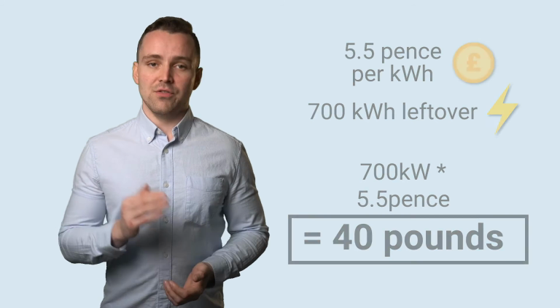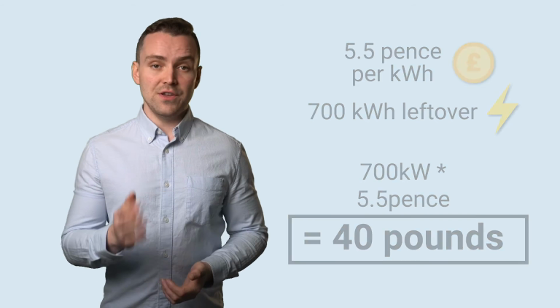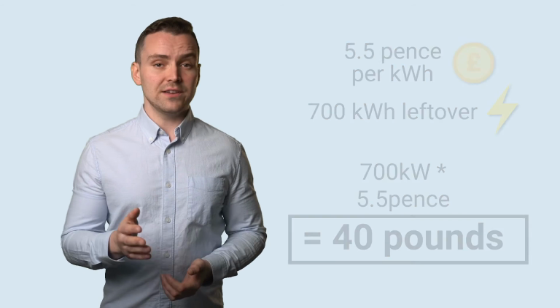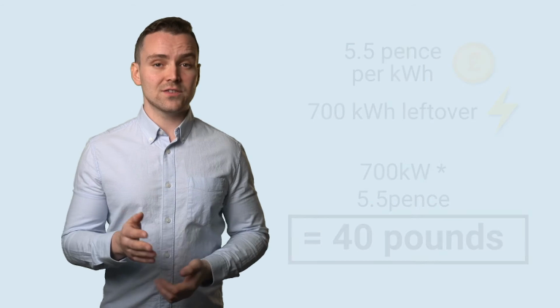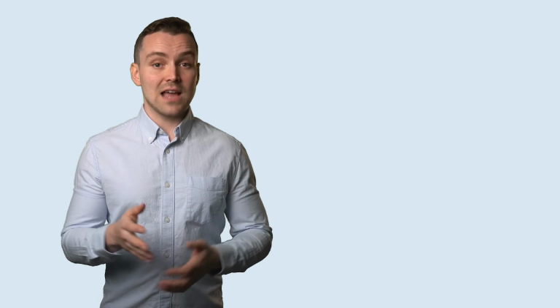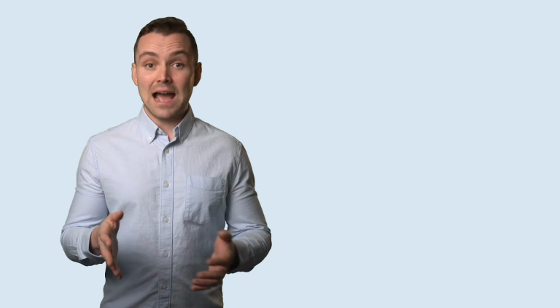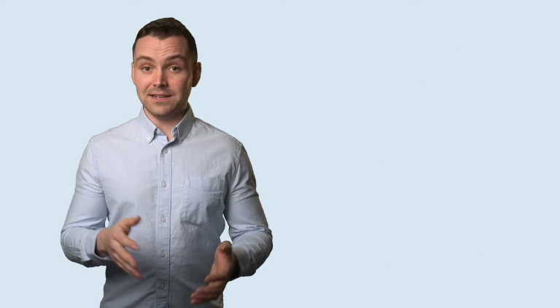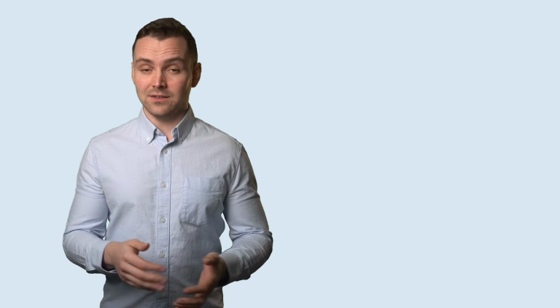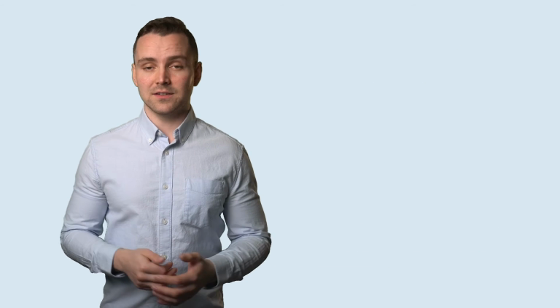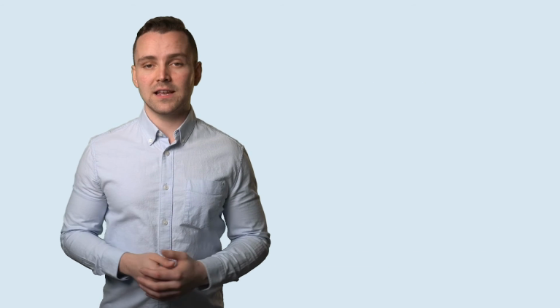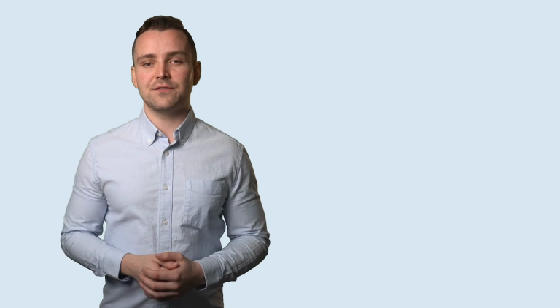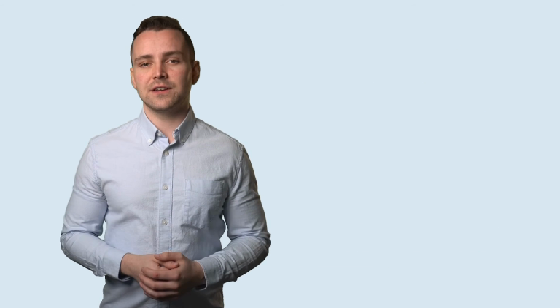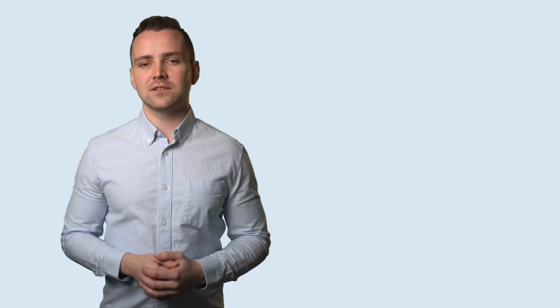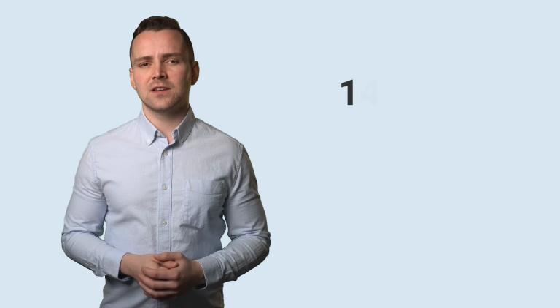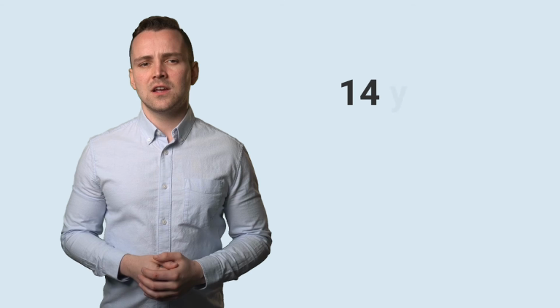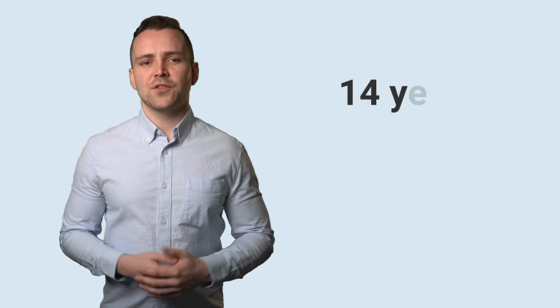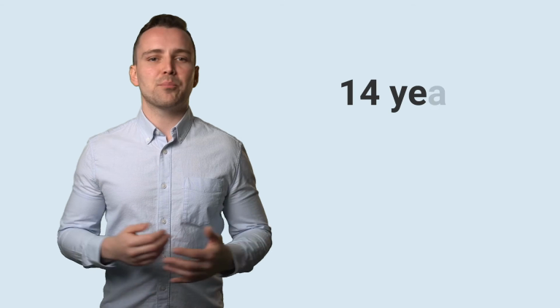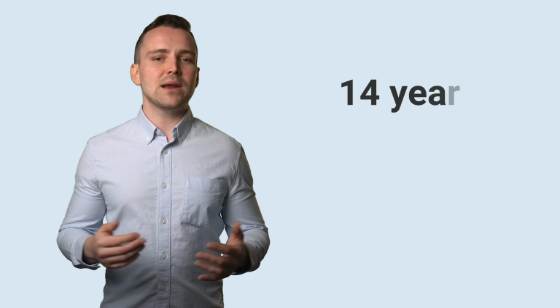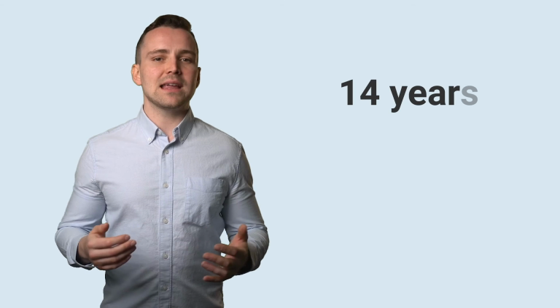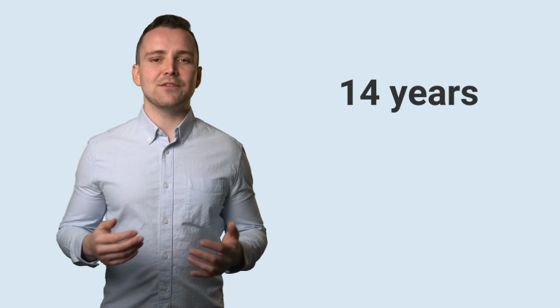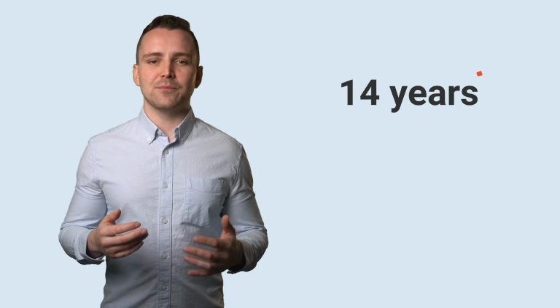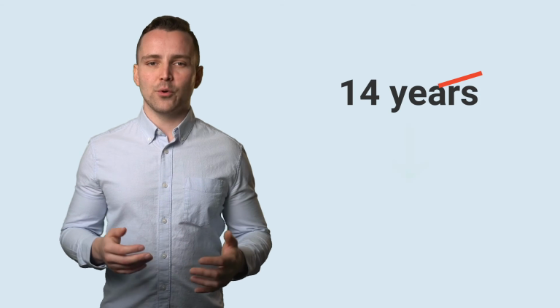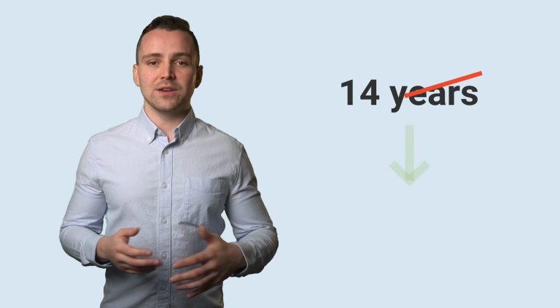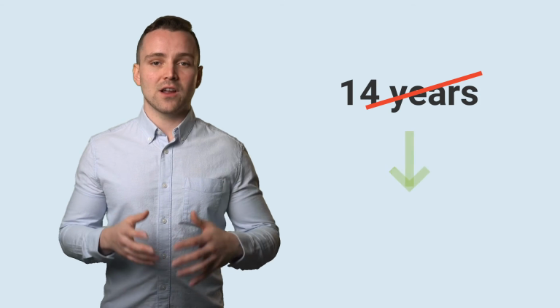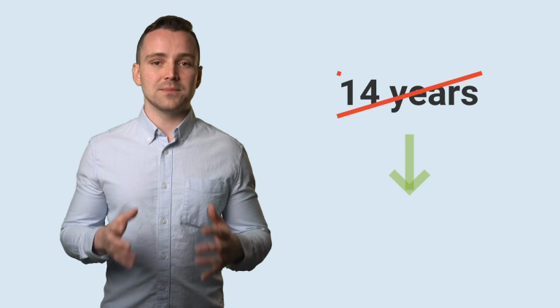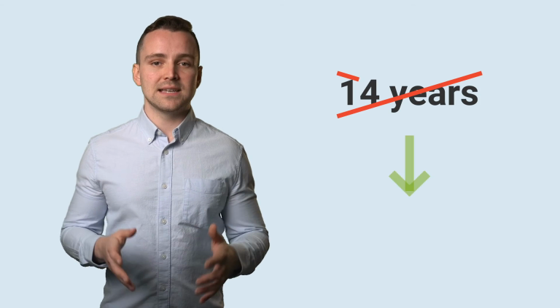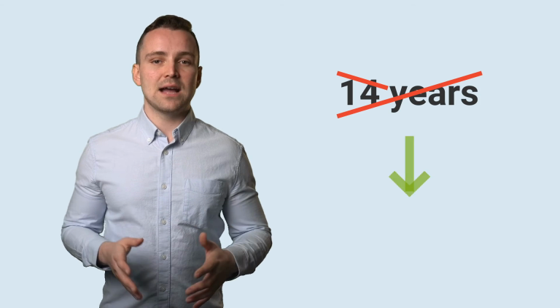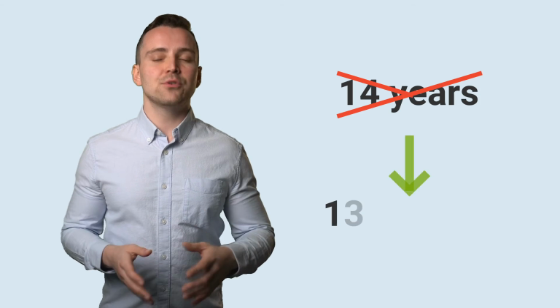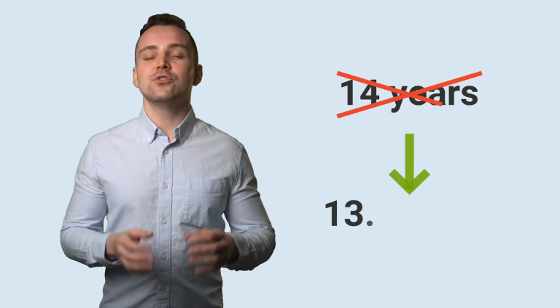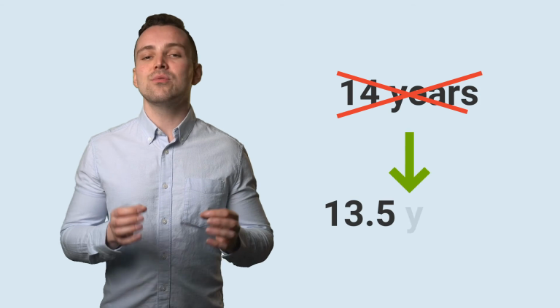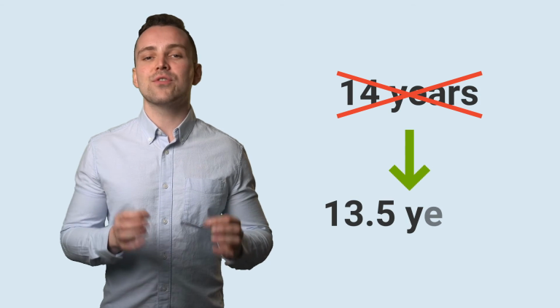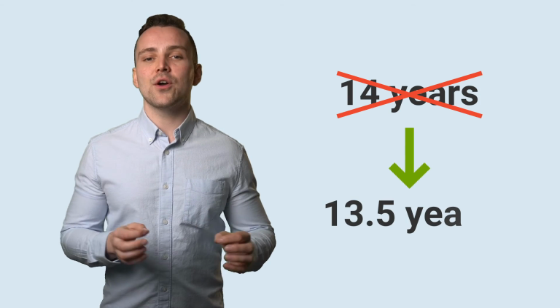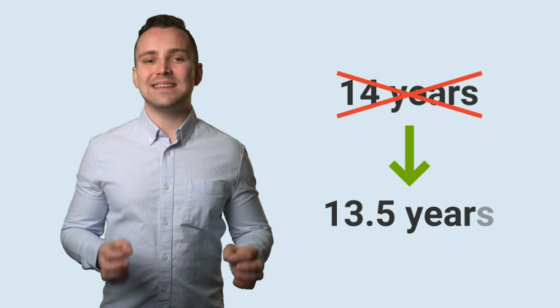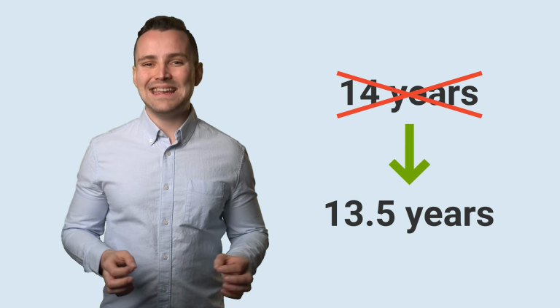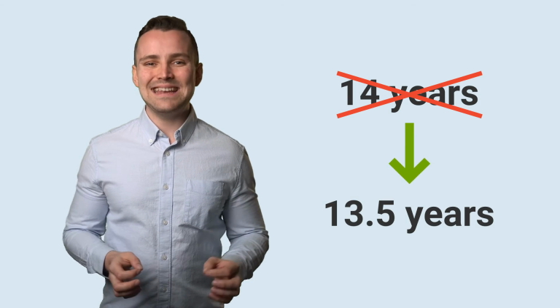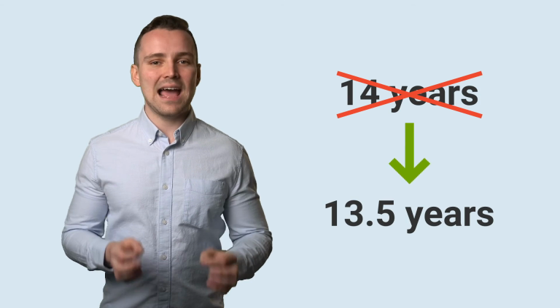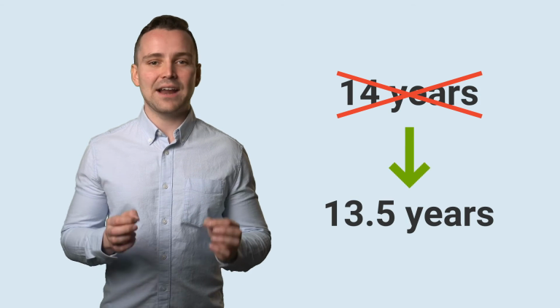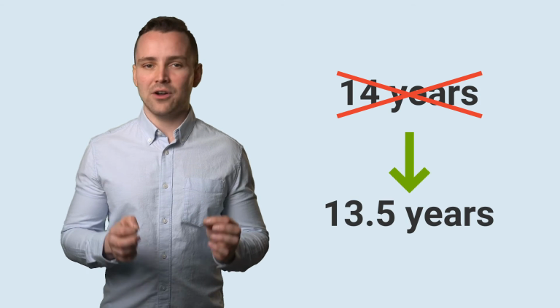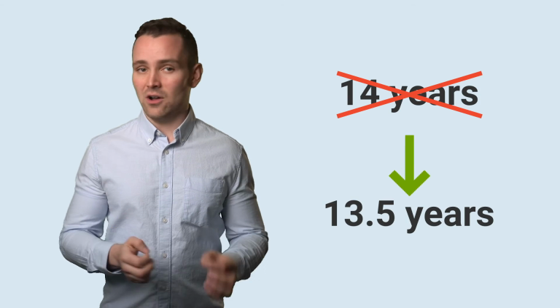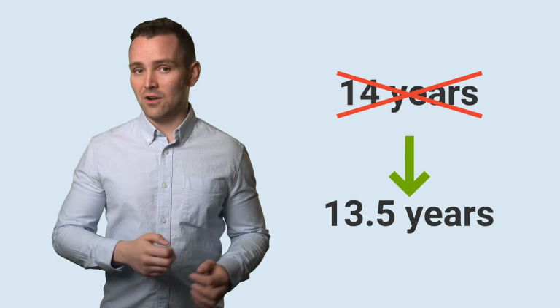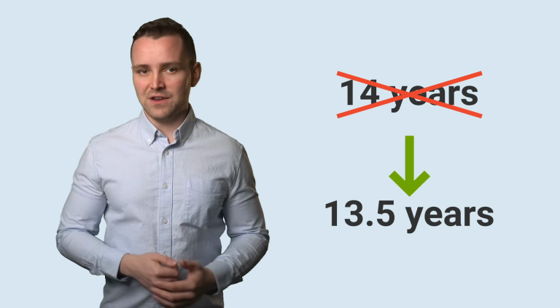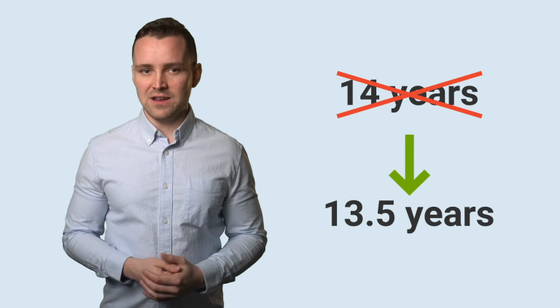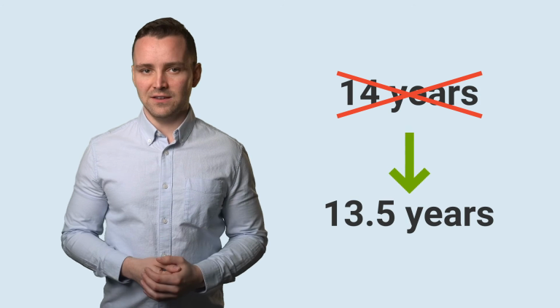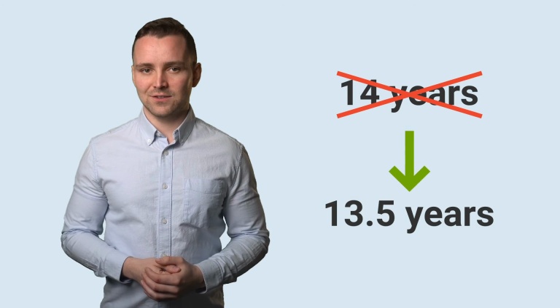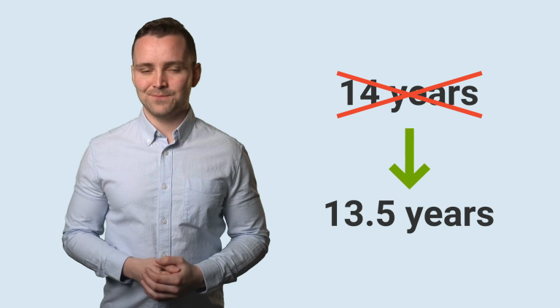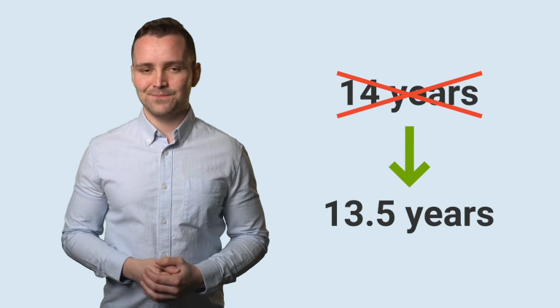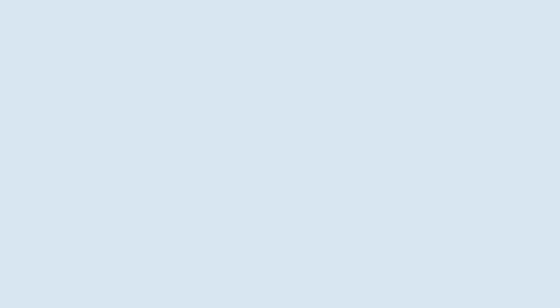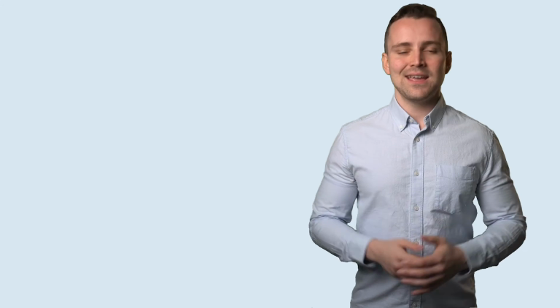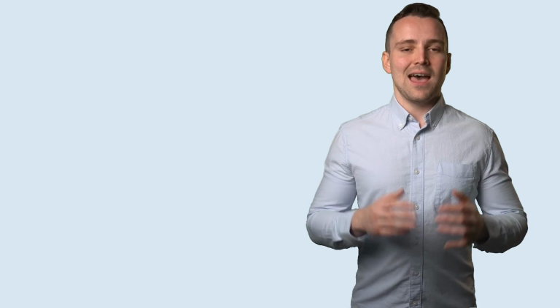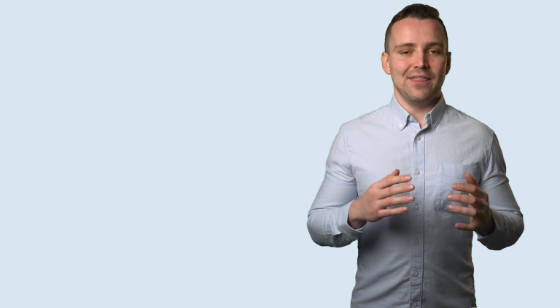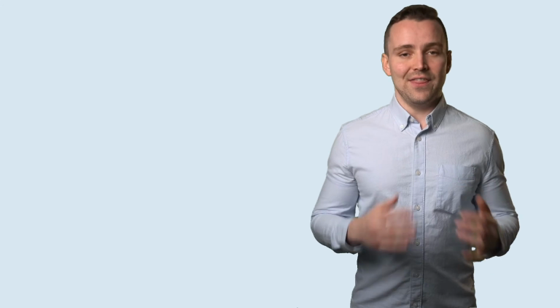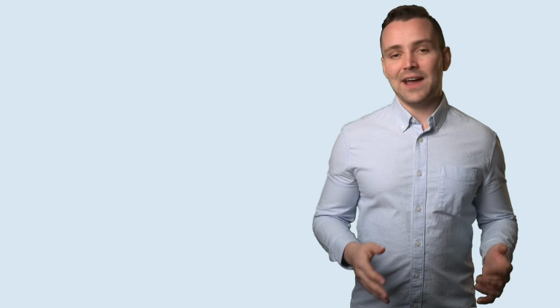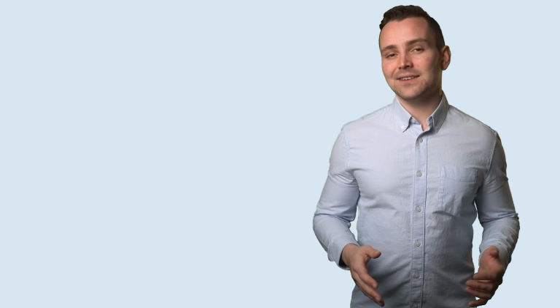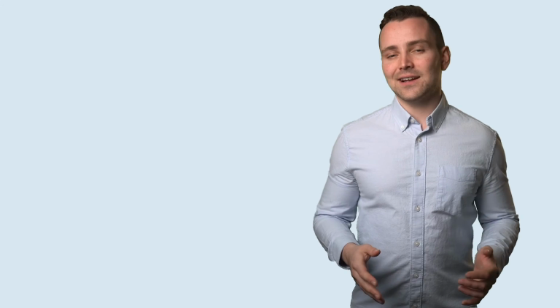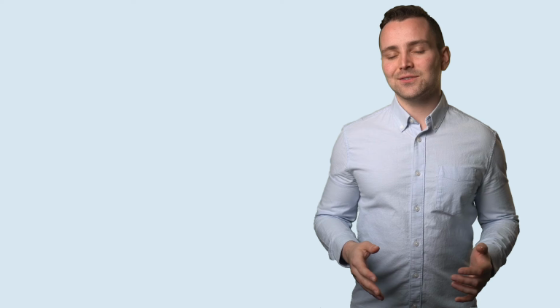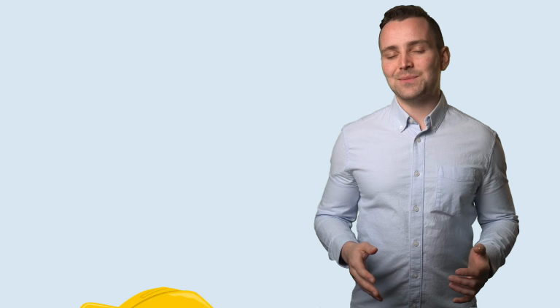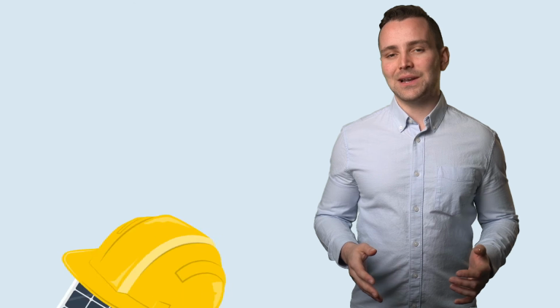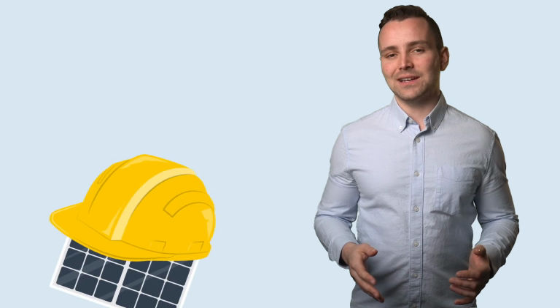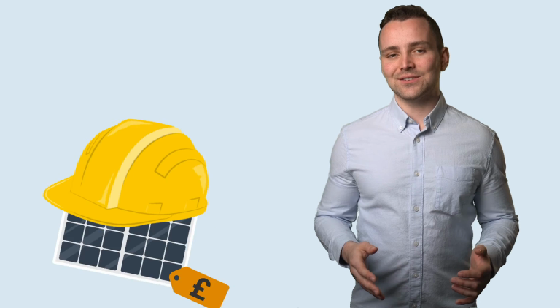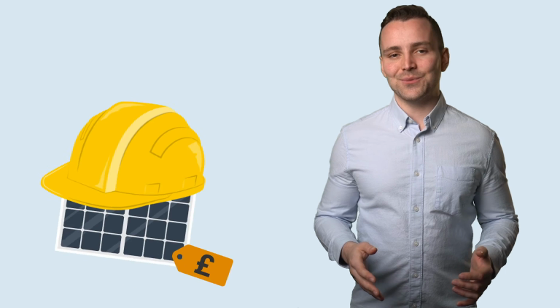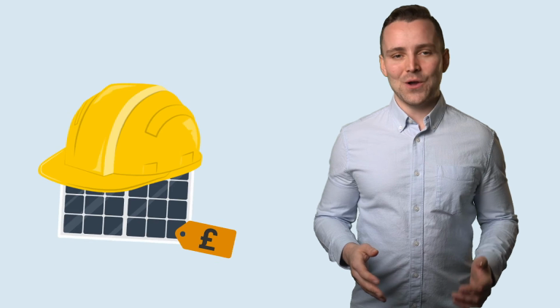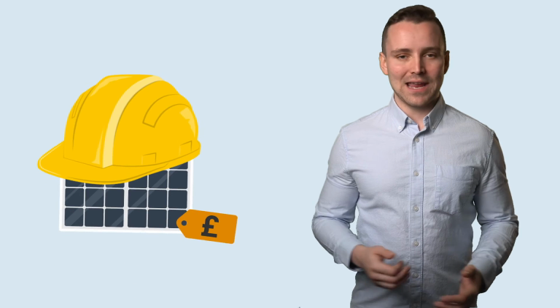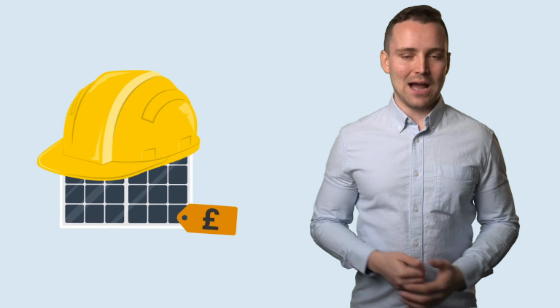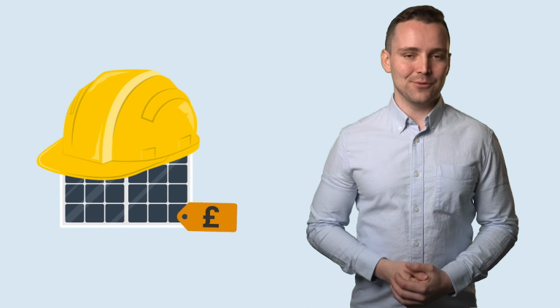This, added to the savings, the break-even point comes down to 13.5 years. And that's how simple it is to work out.